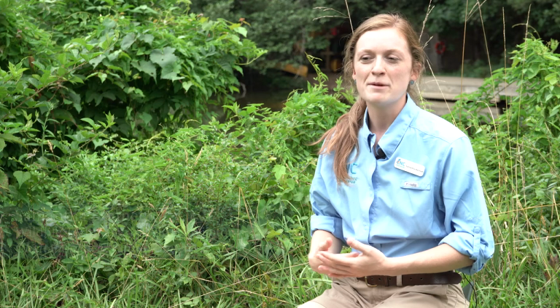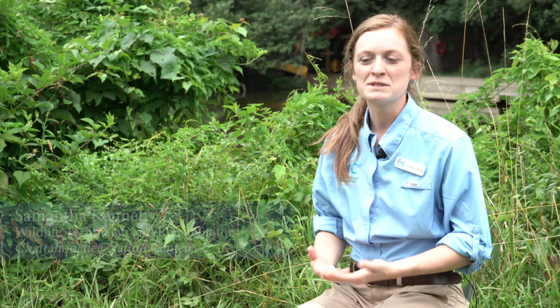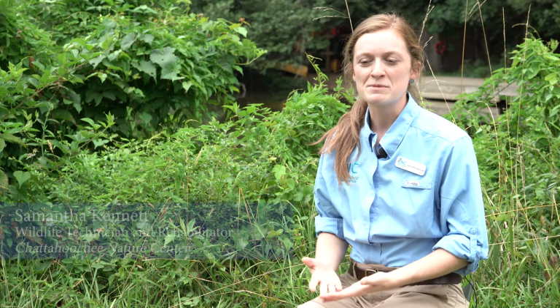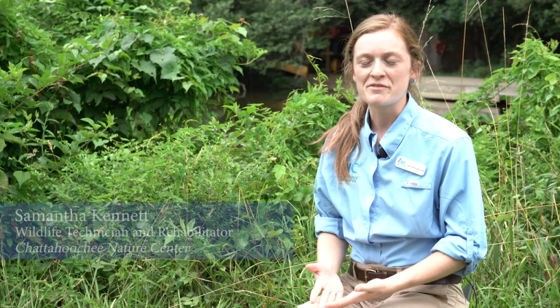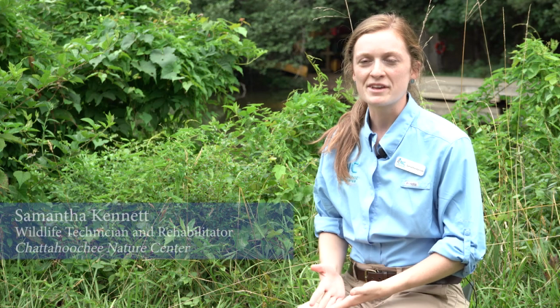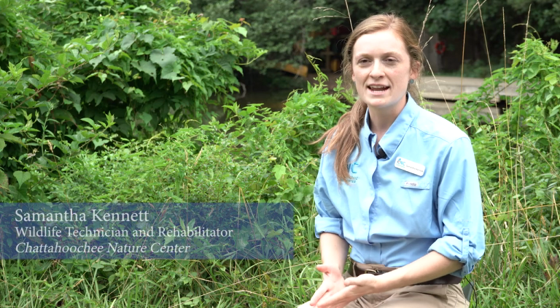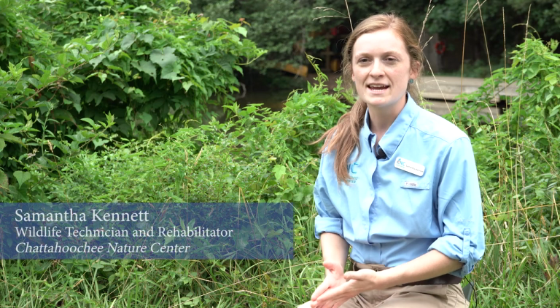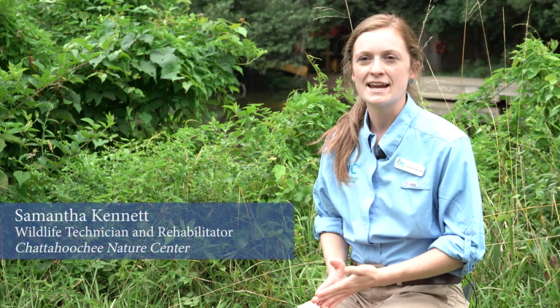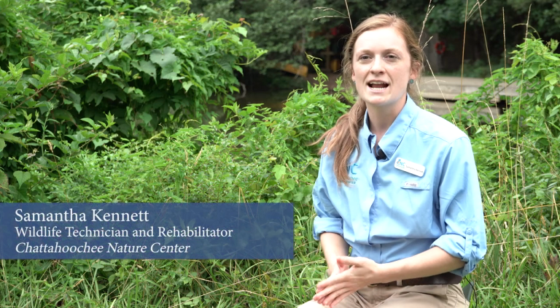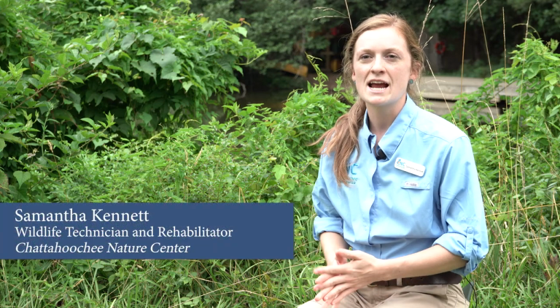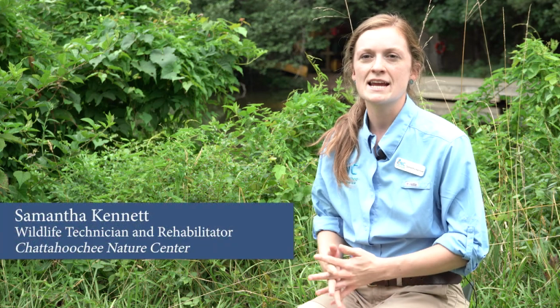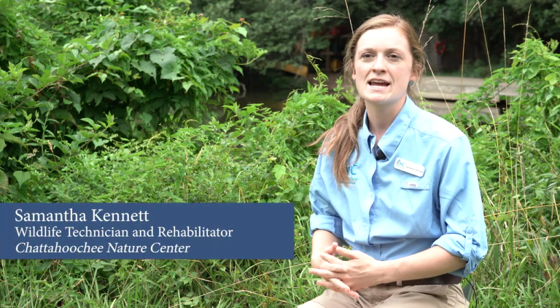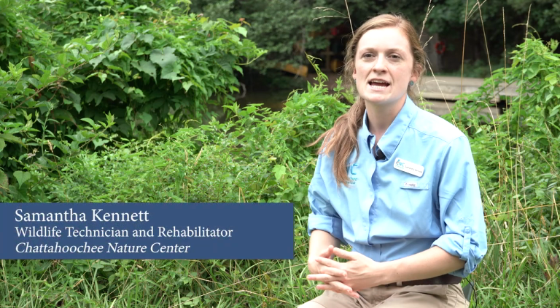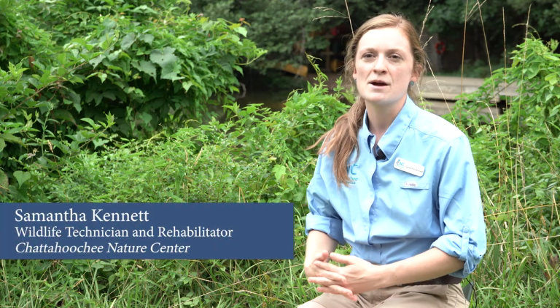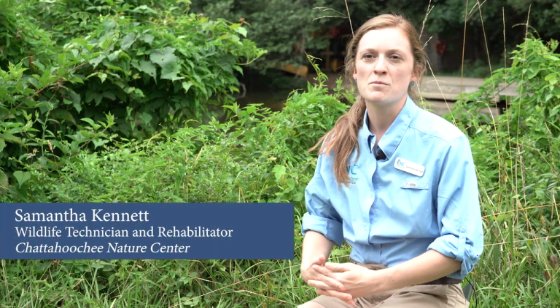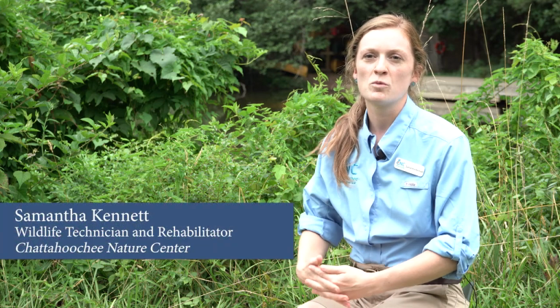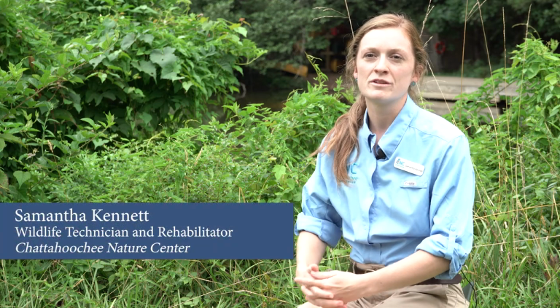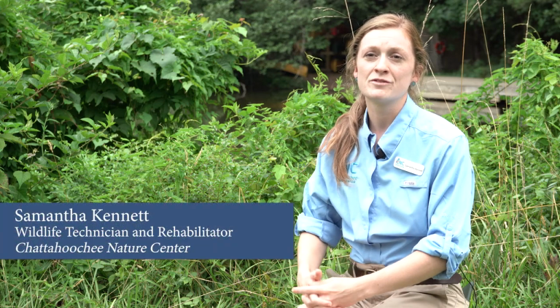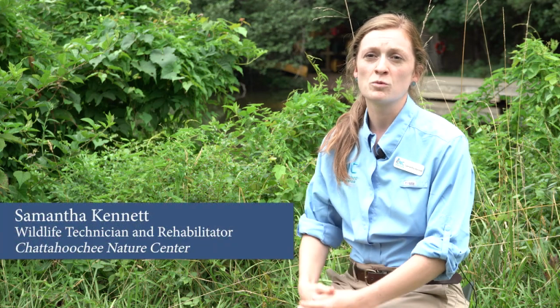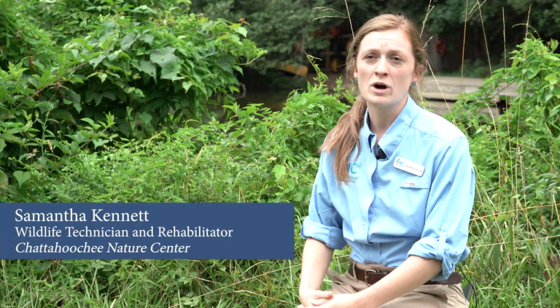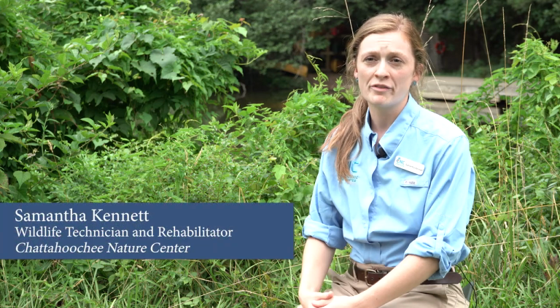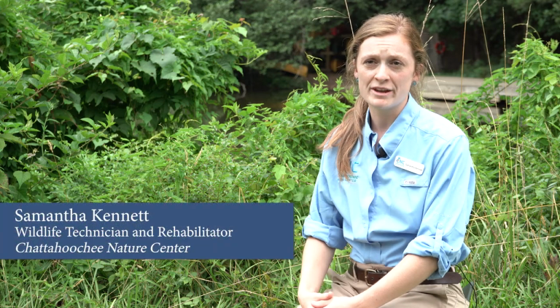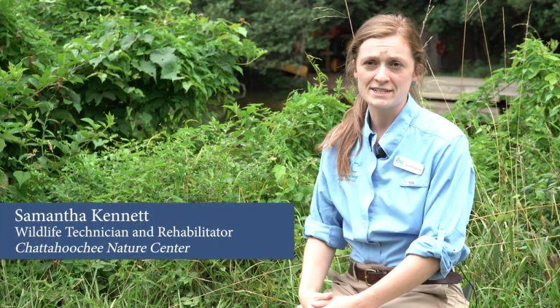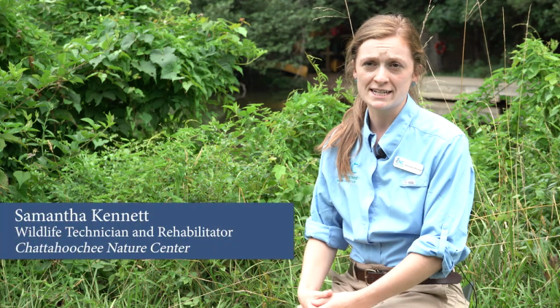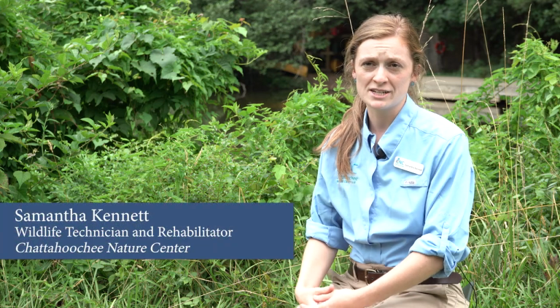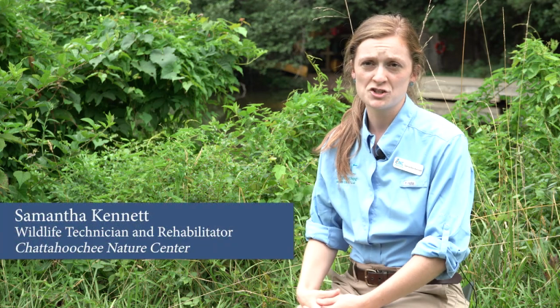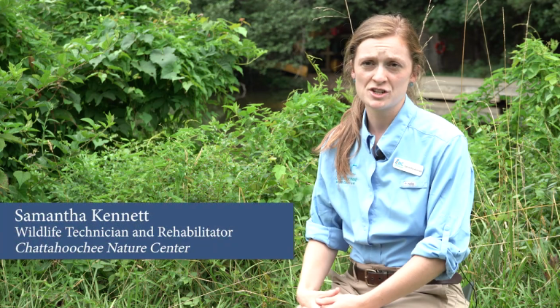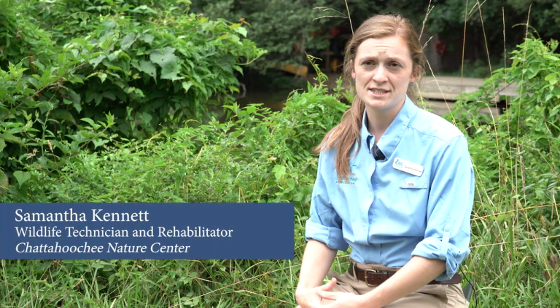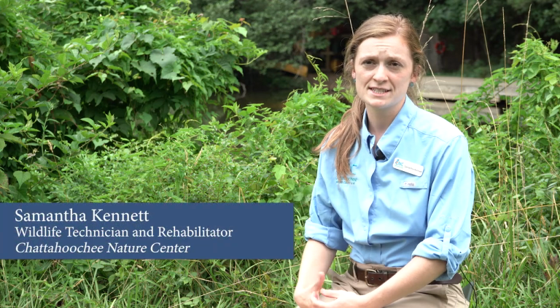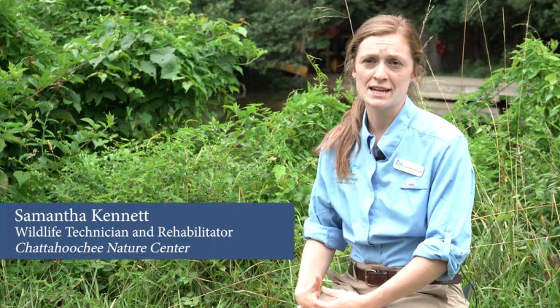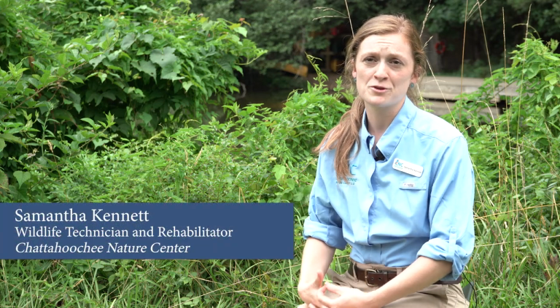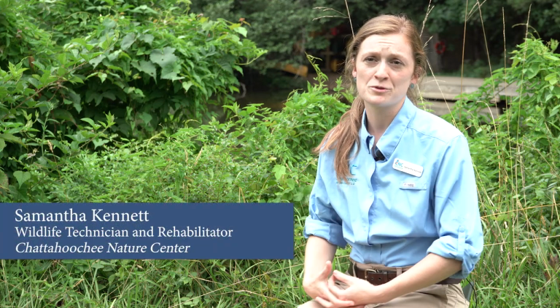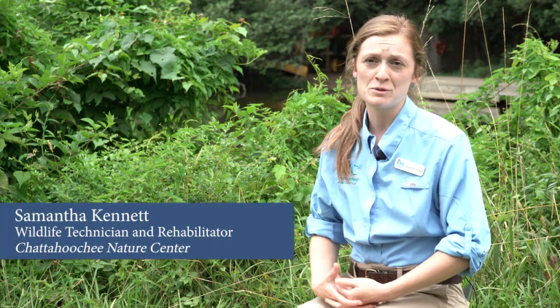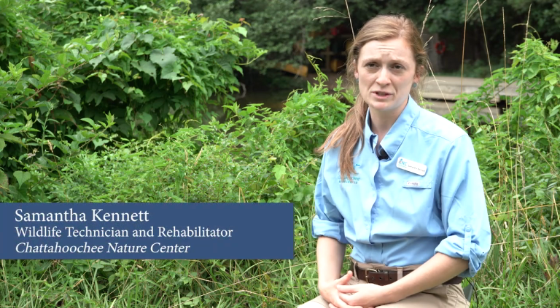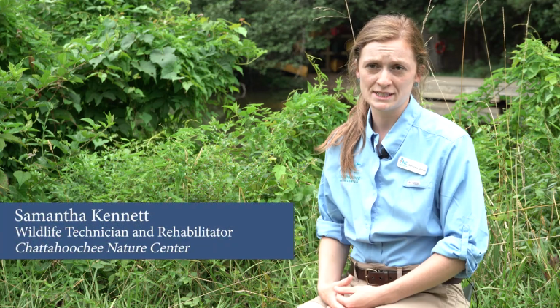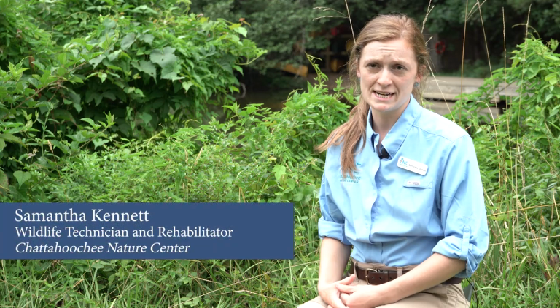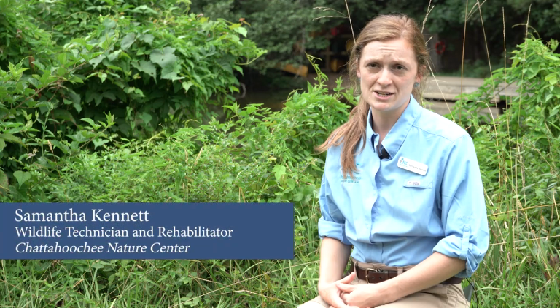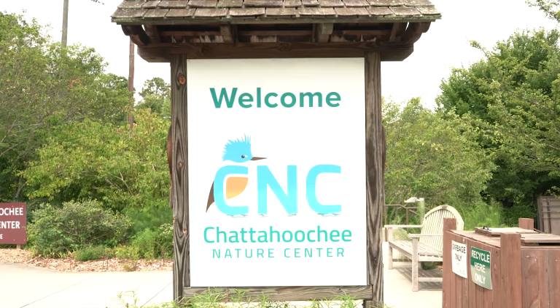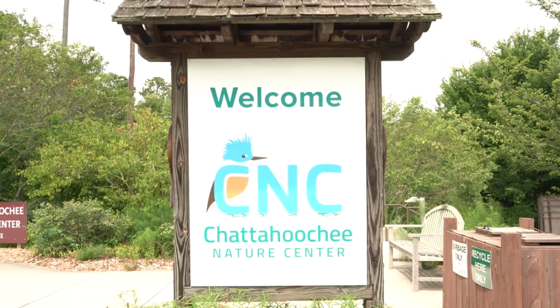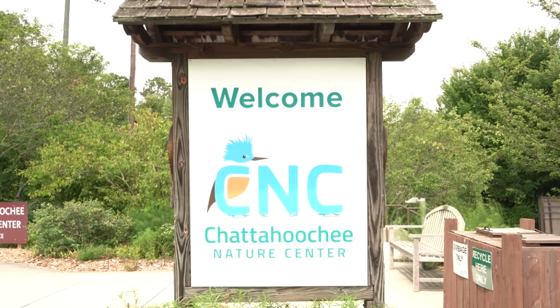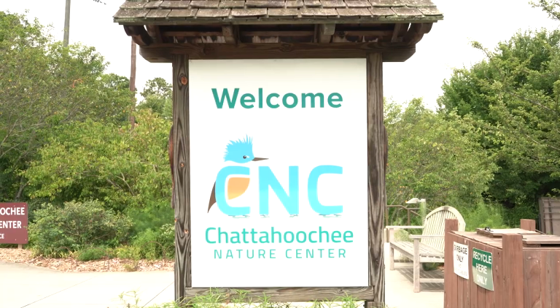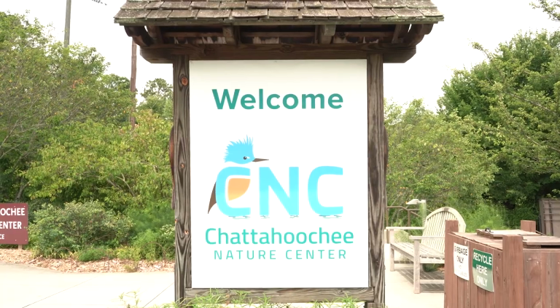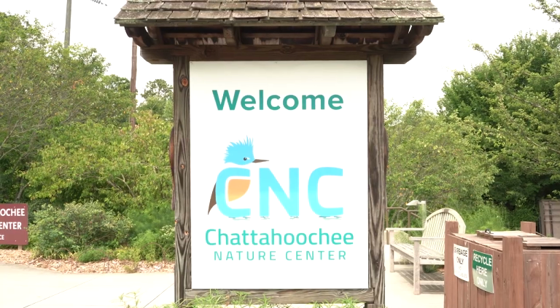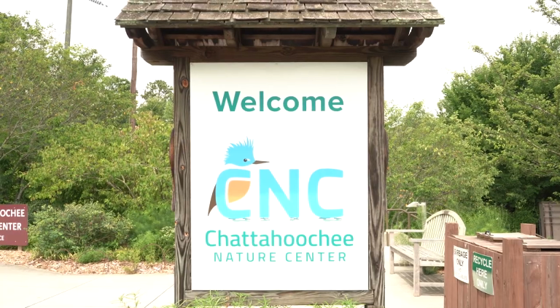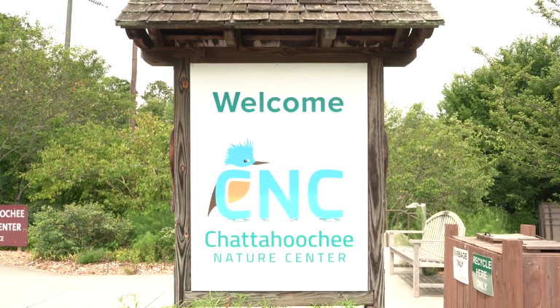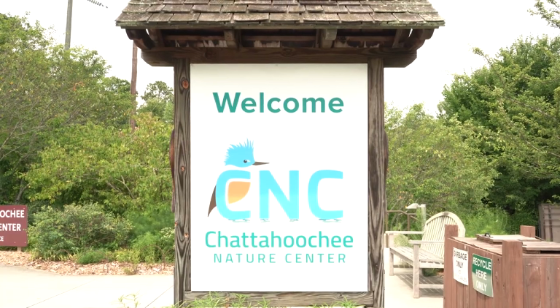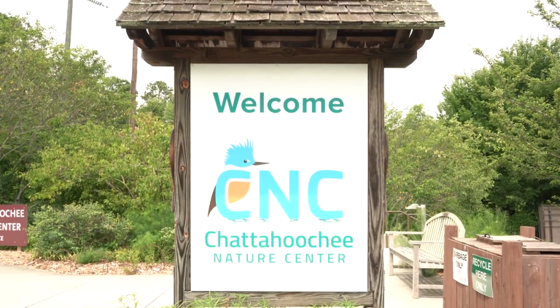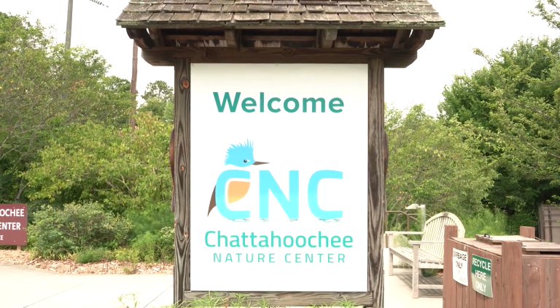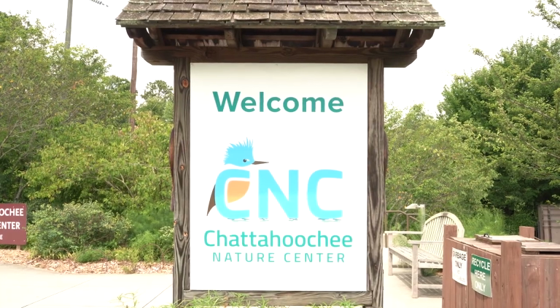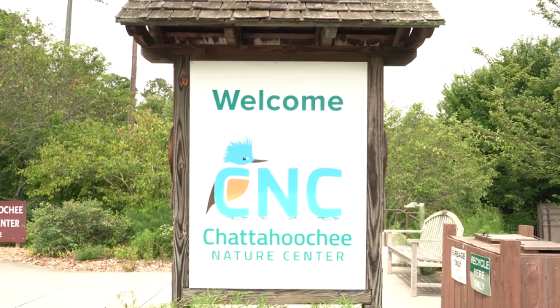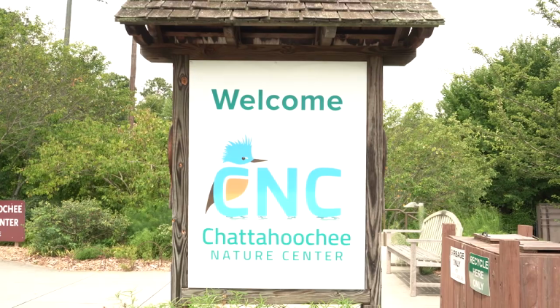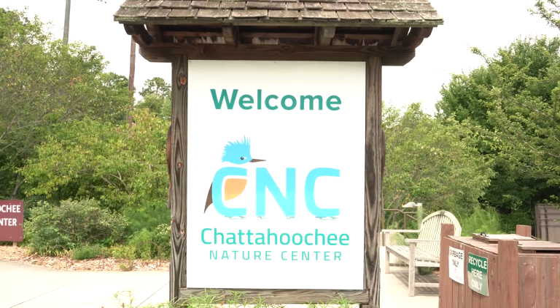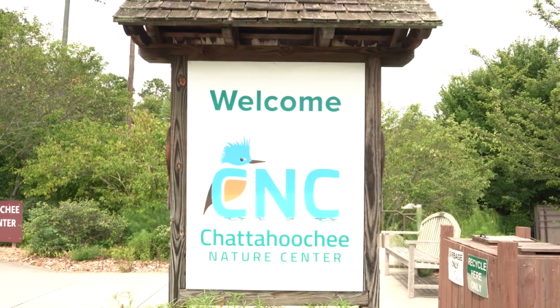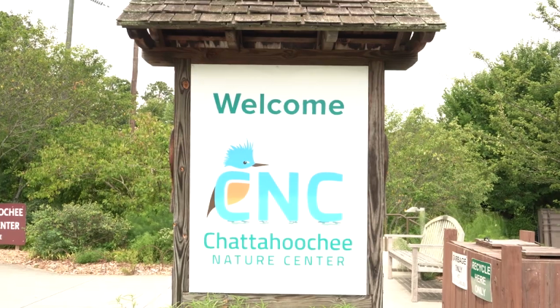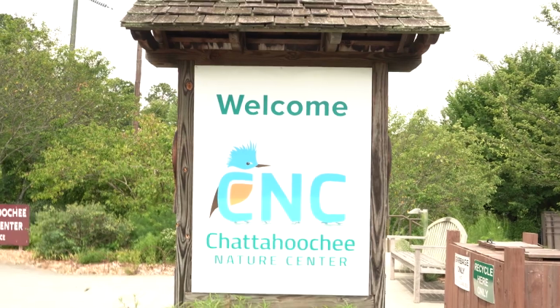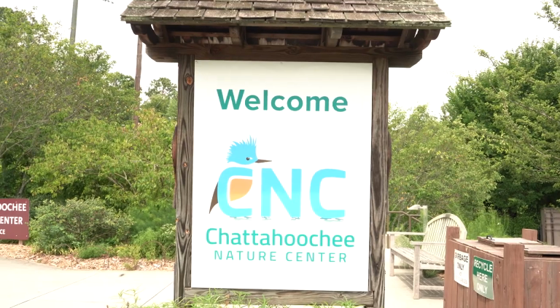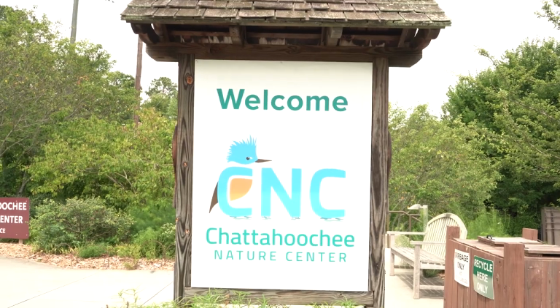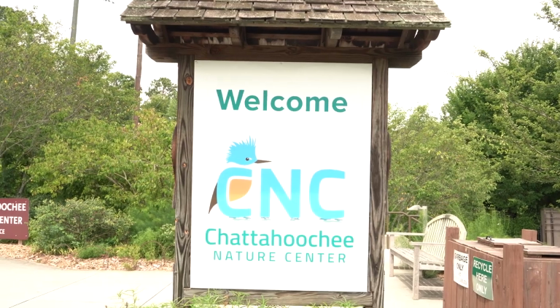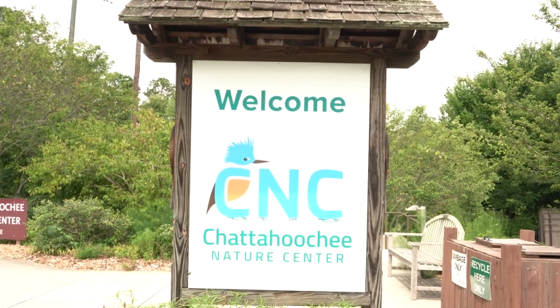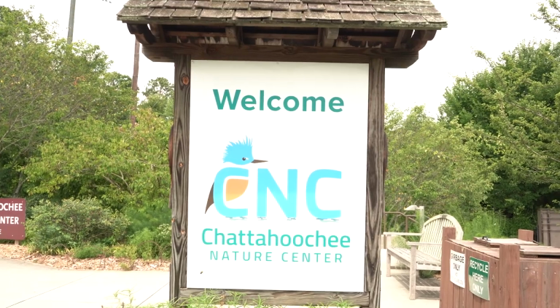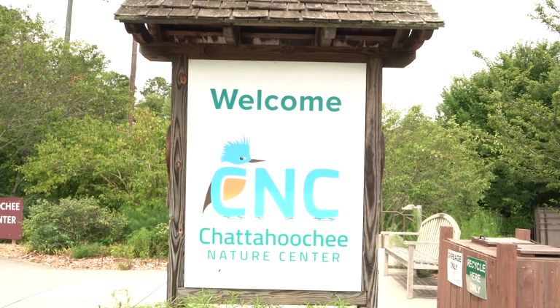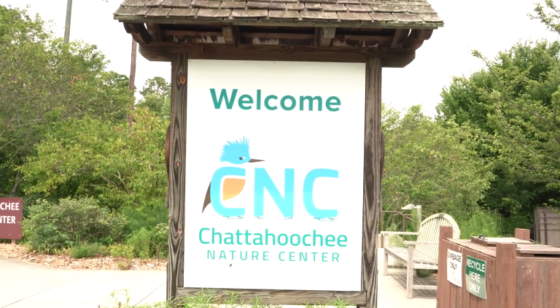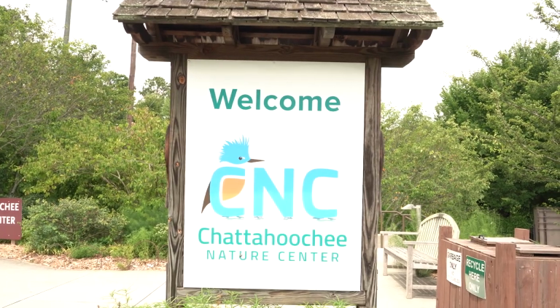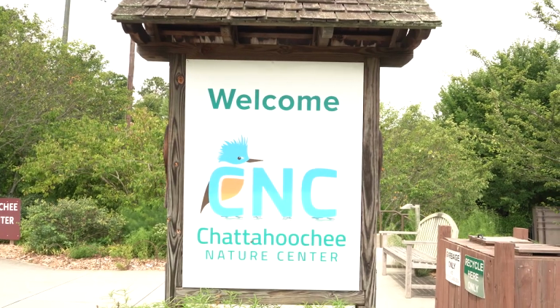I'm Samantha Kennett and I am one of the wildlife technicians and rehabilitators here at the Chattahoochee Nature Center in Roswell, Georgia.